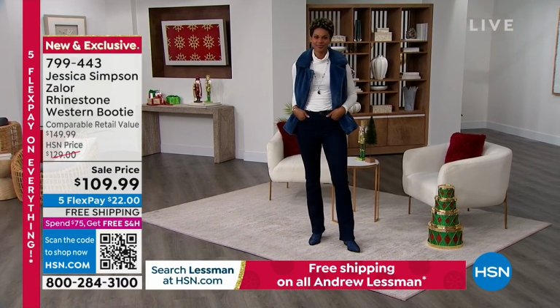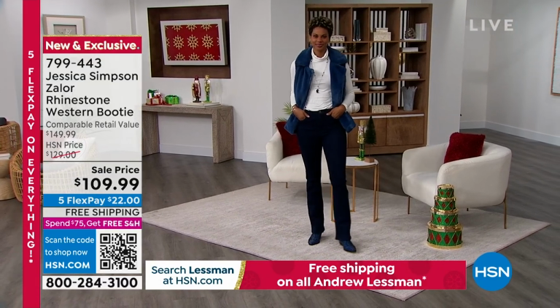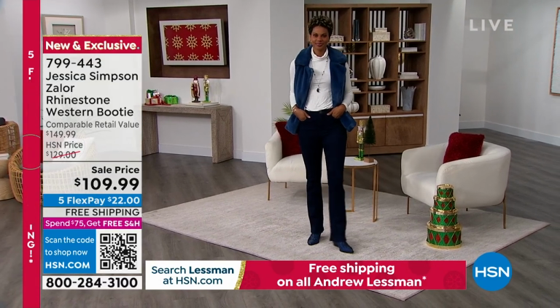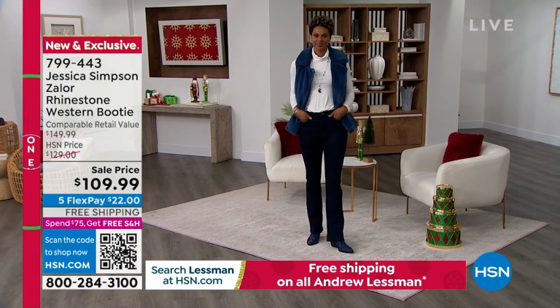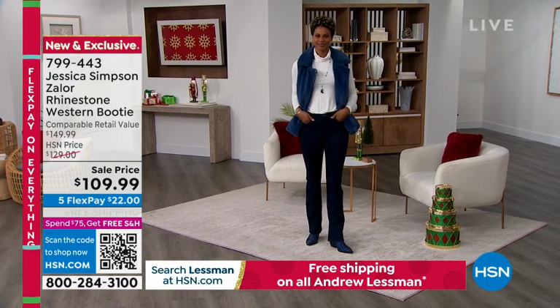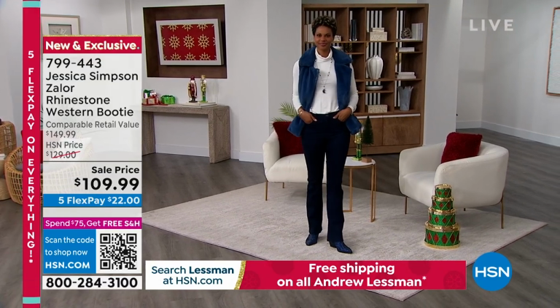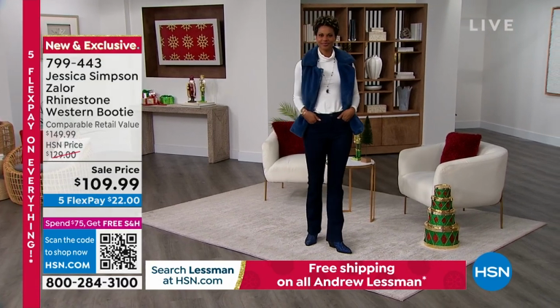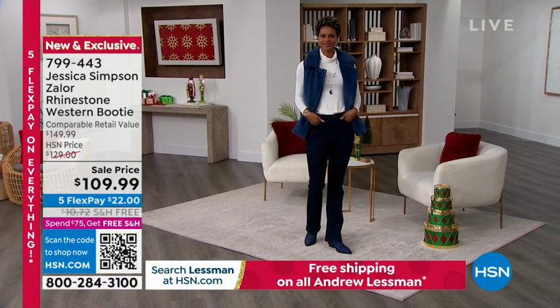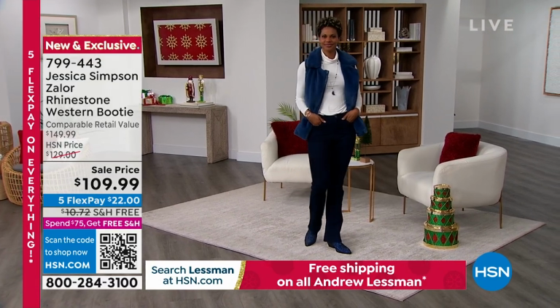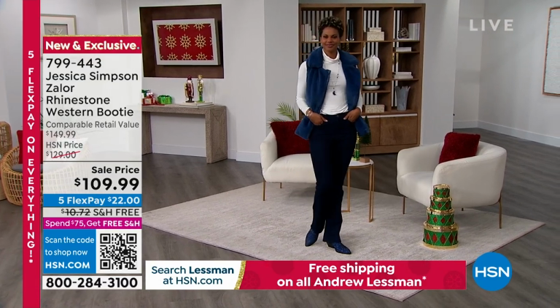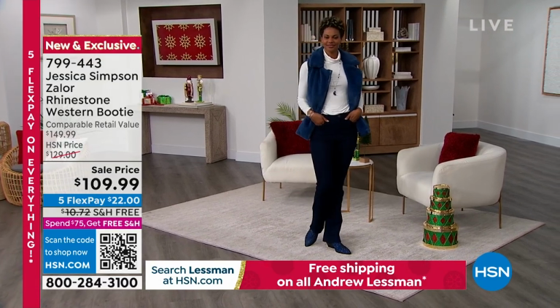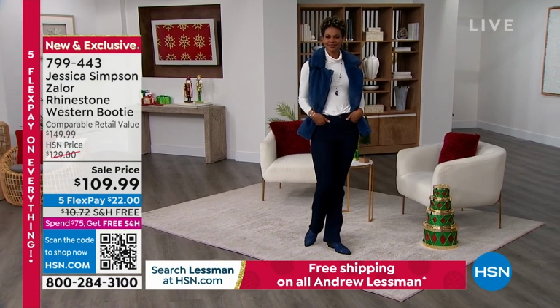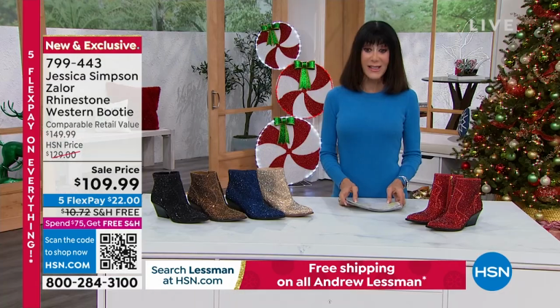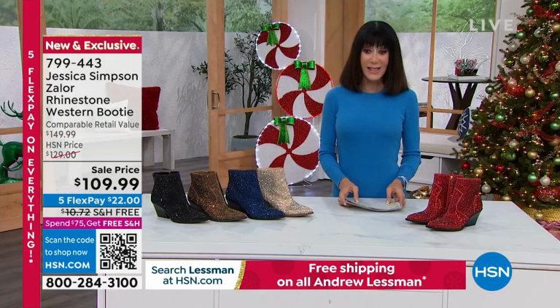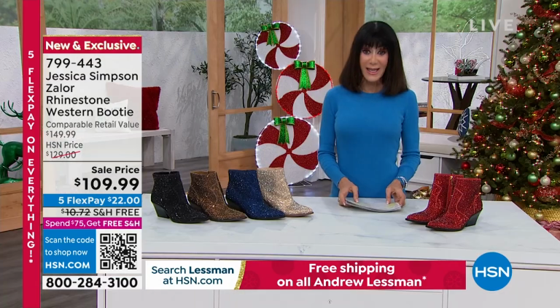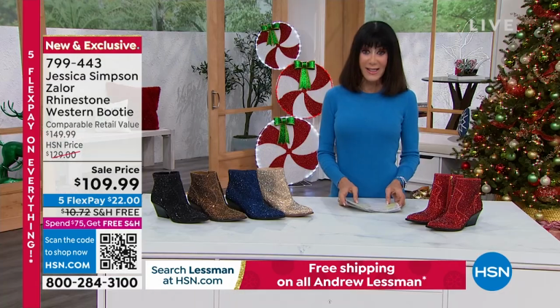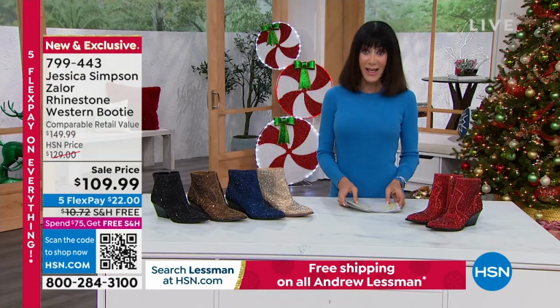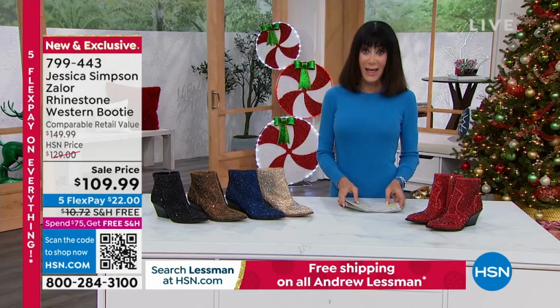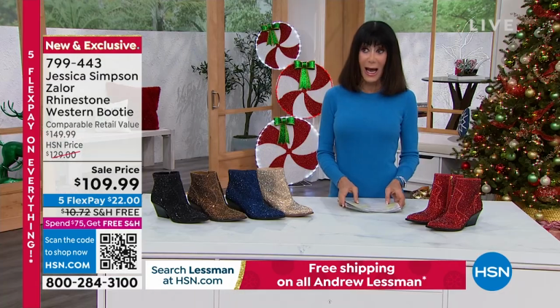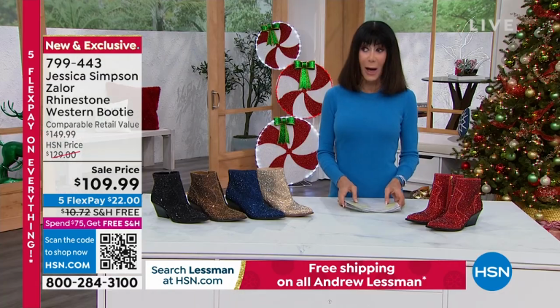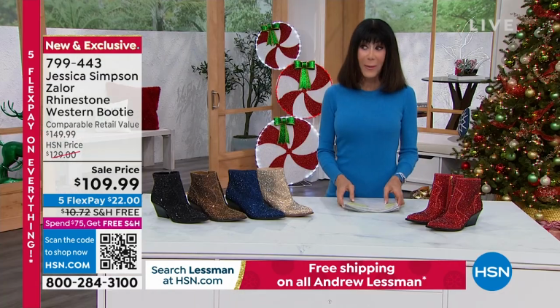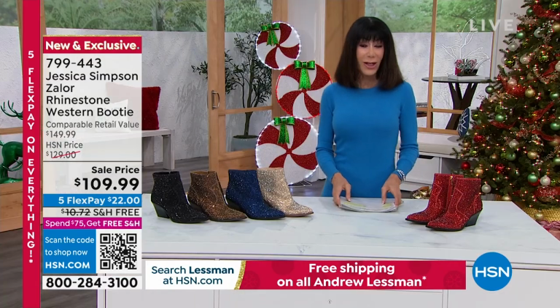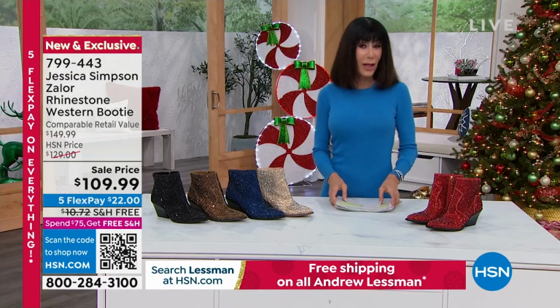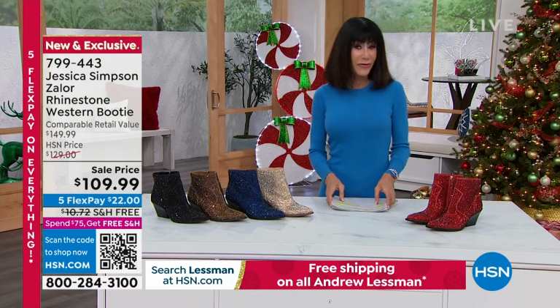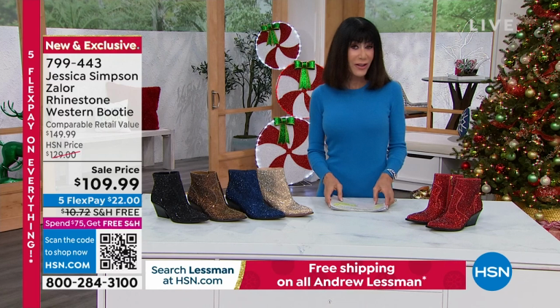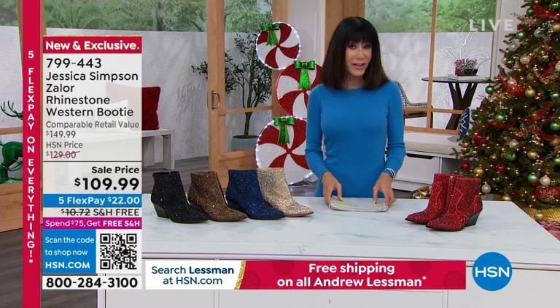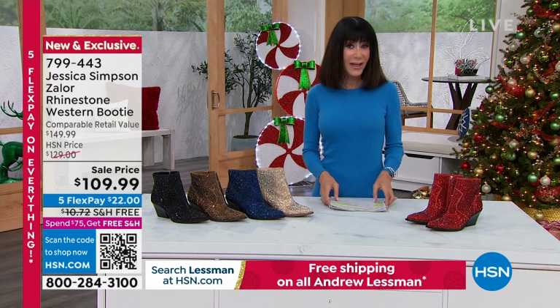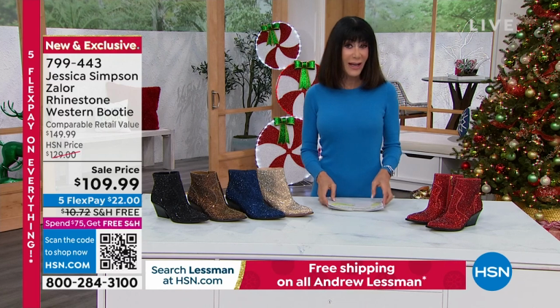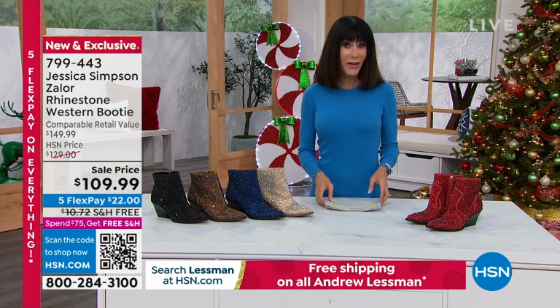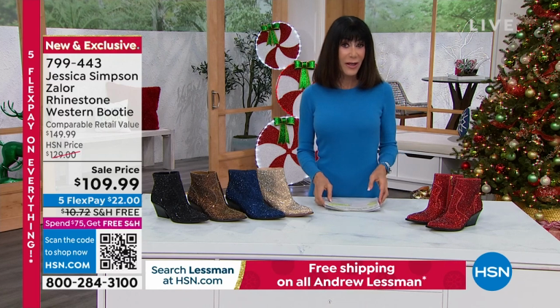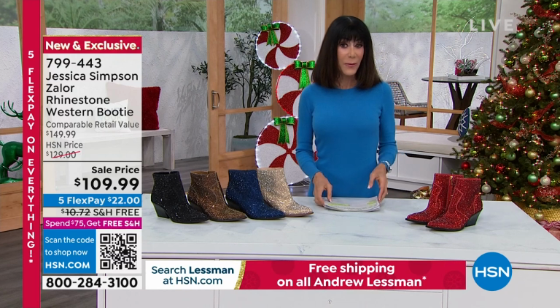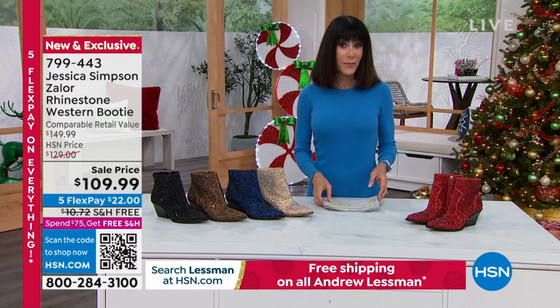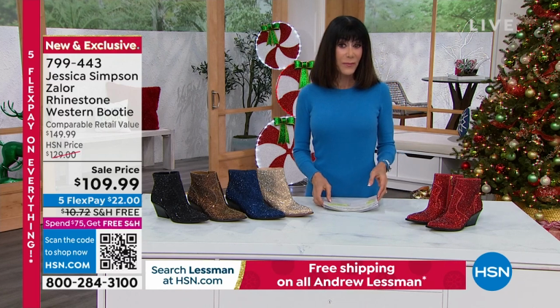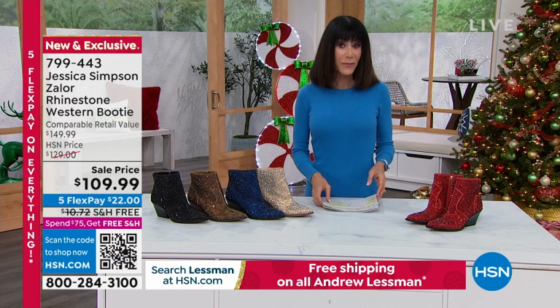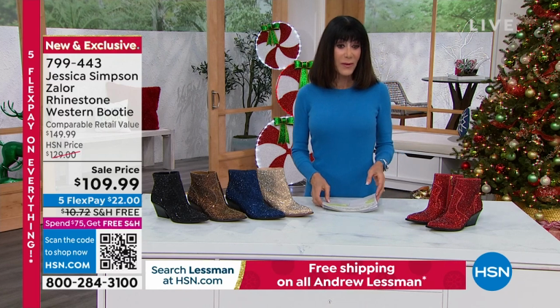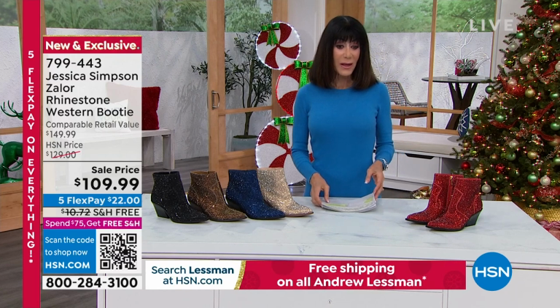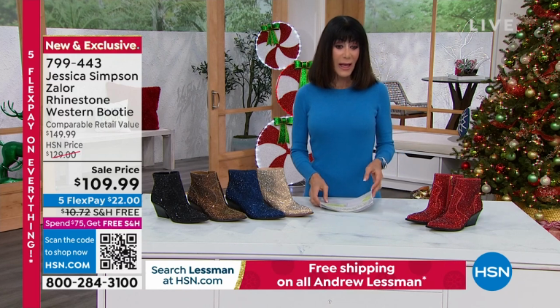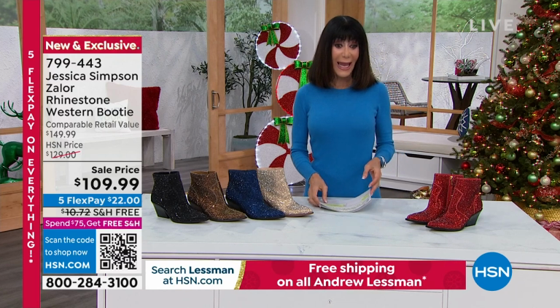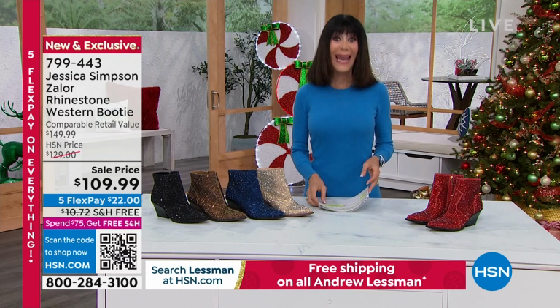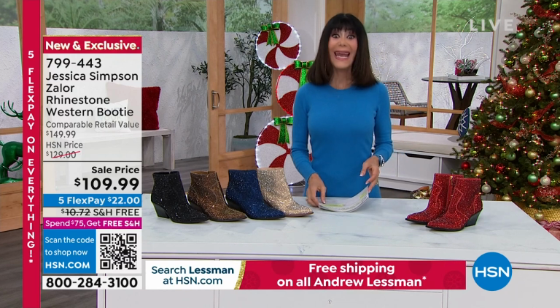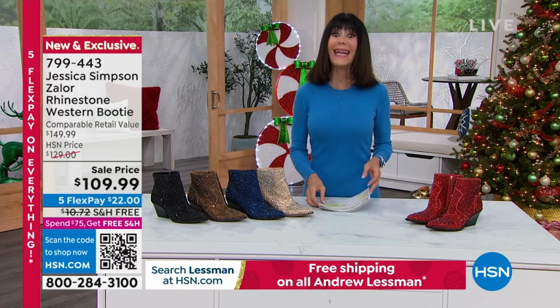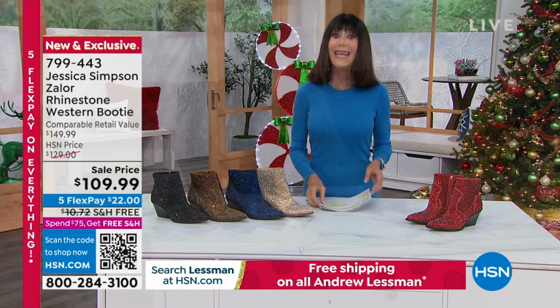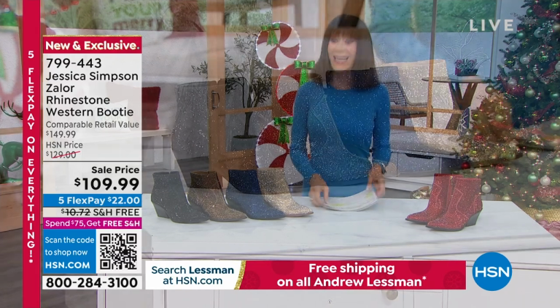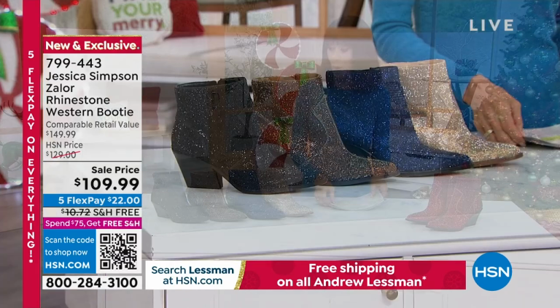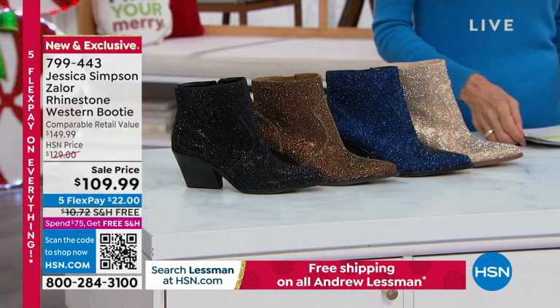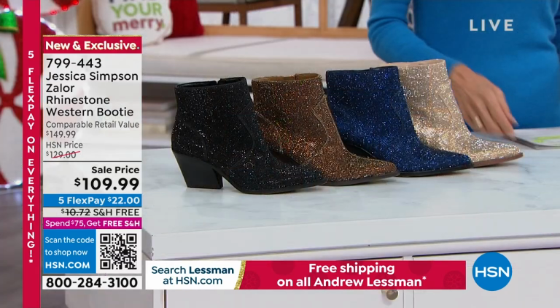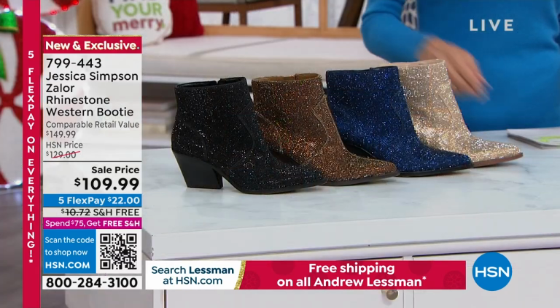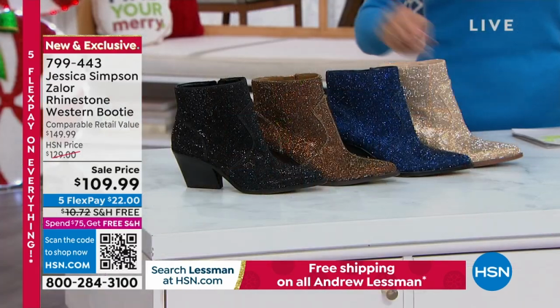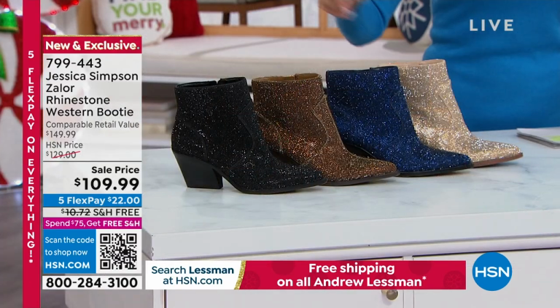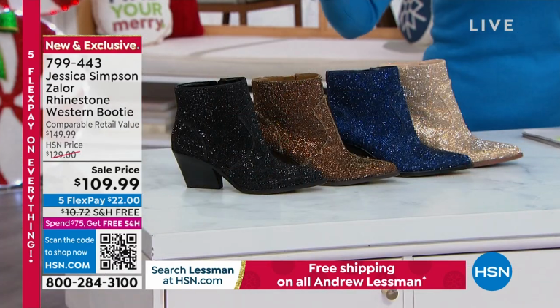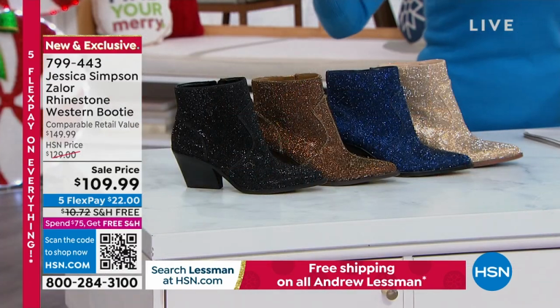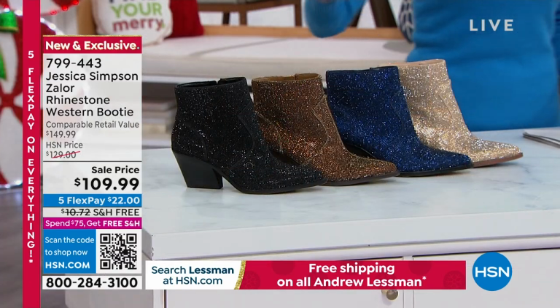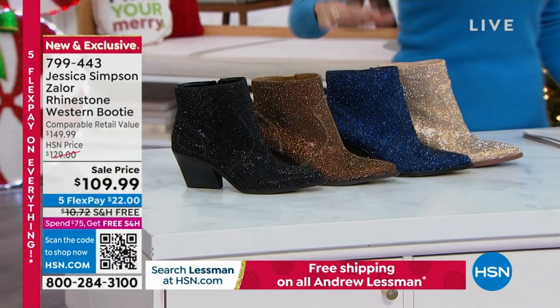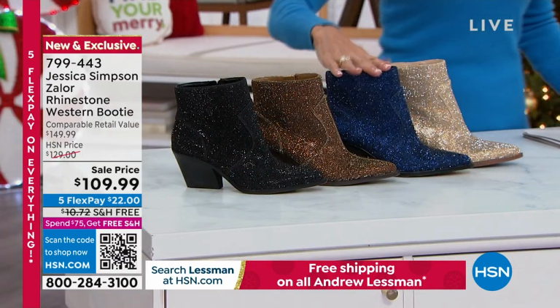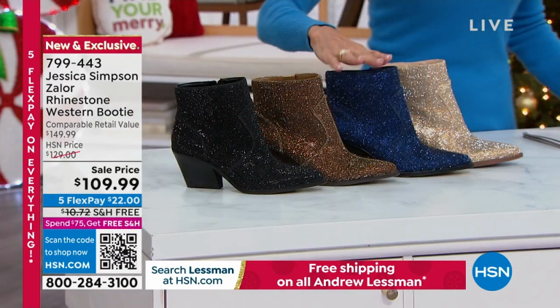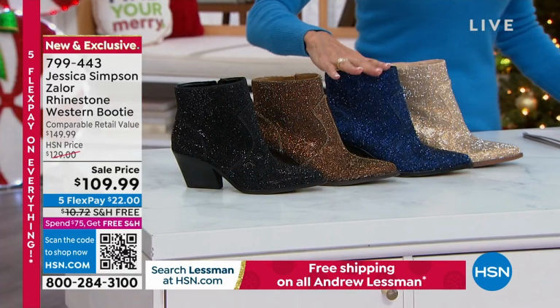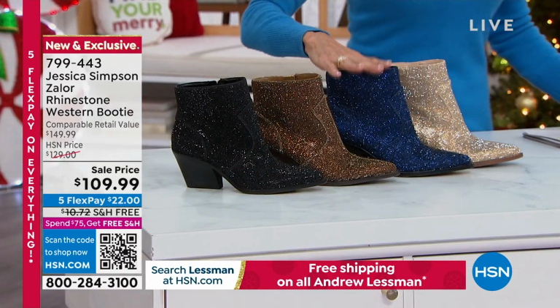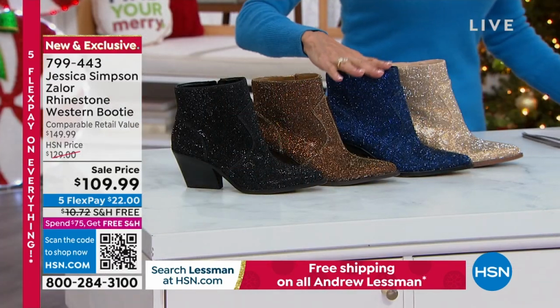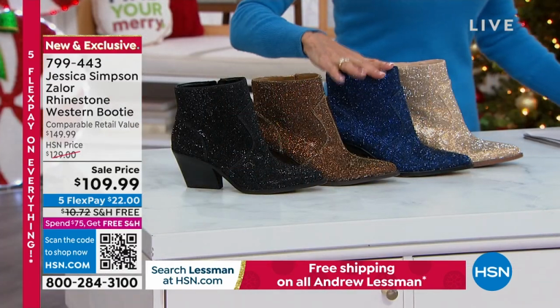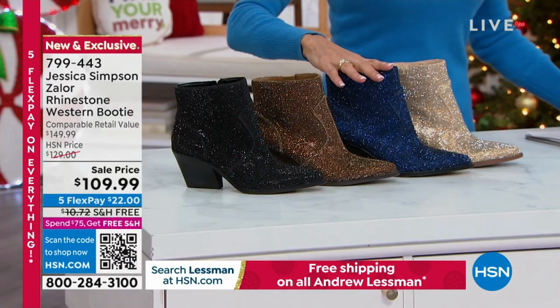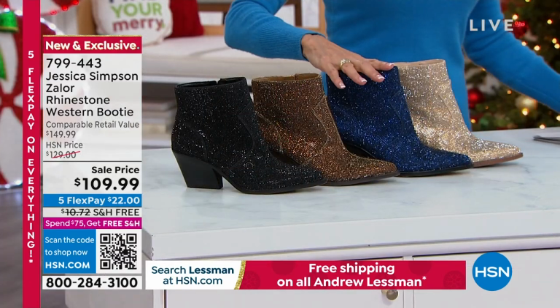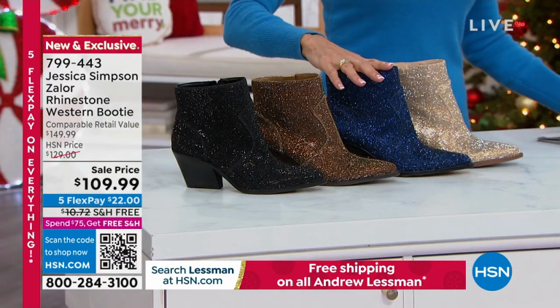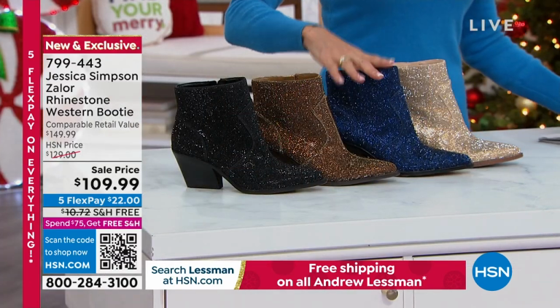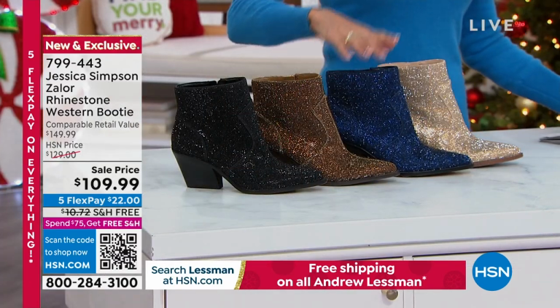Victoria's normally a size 10. There are only 80 remaining in the navy.